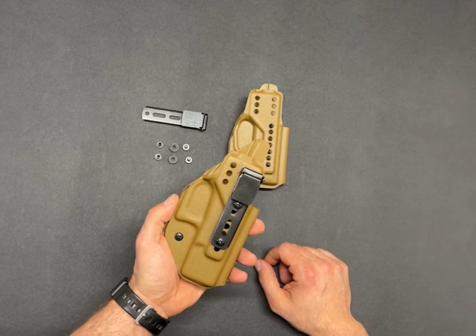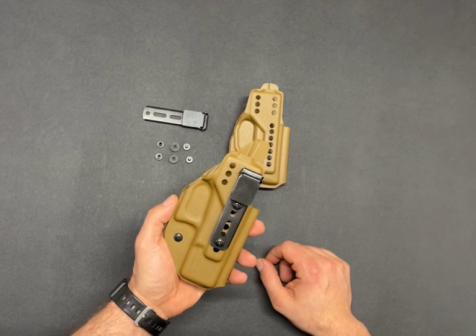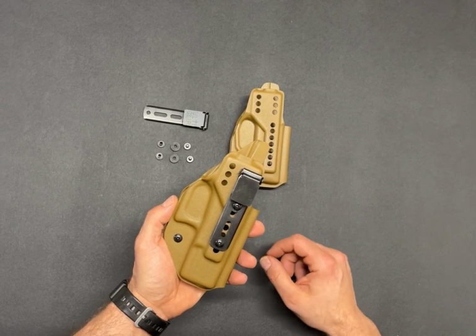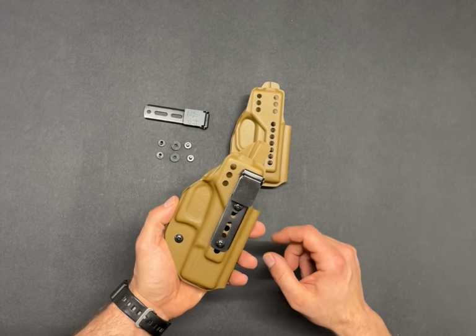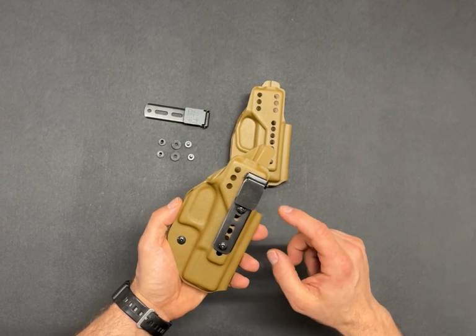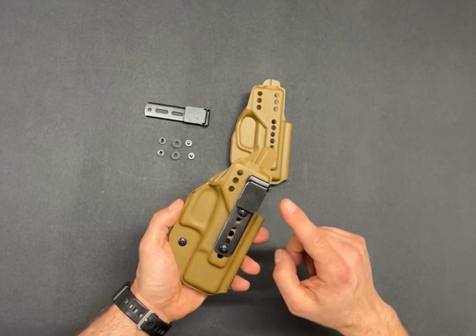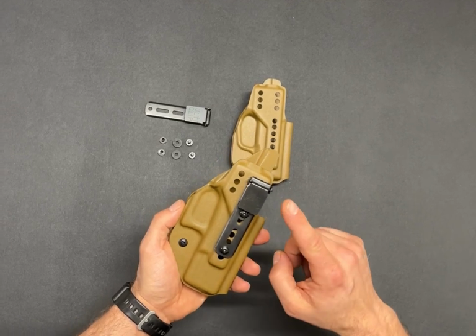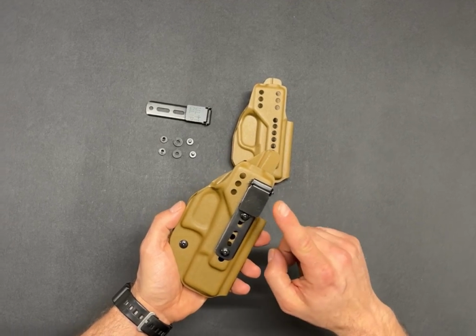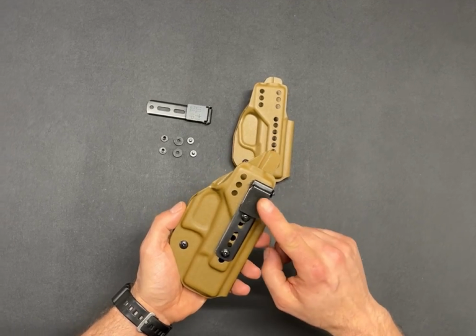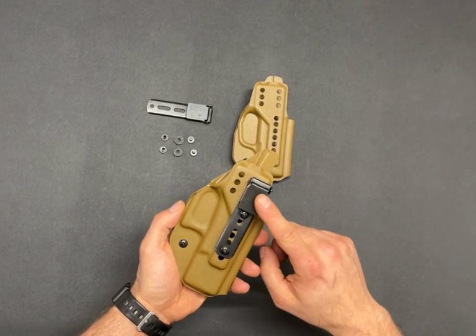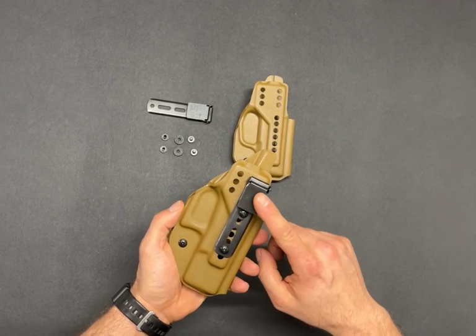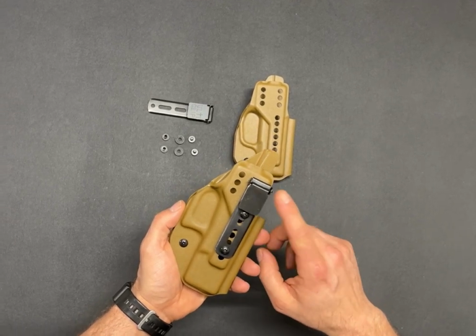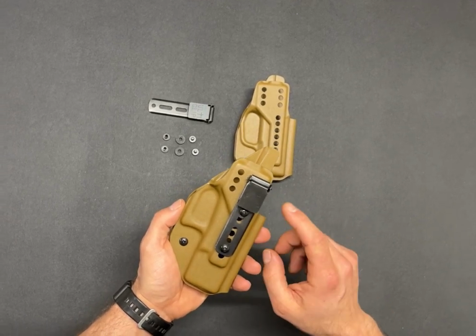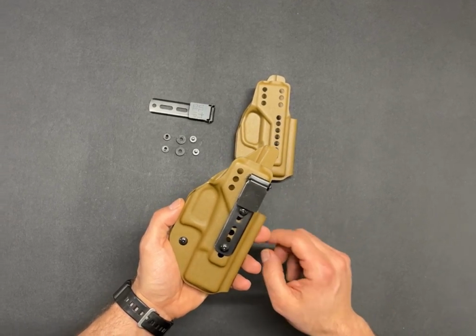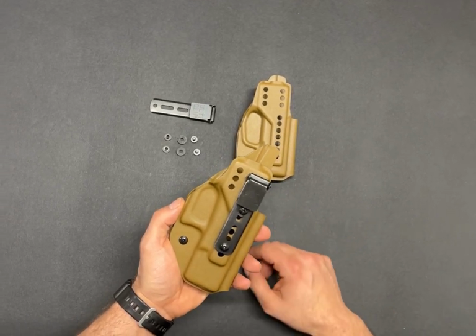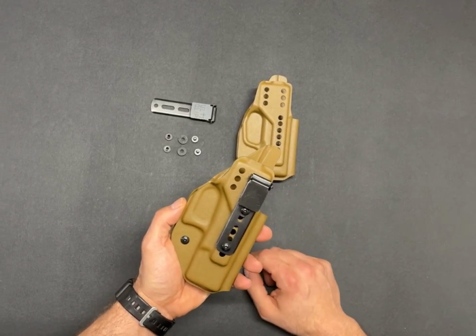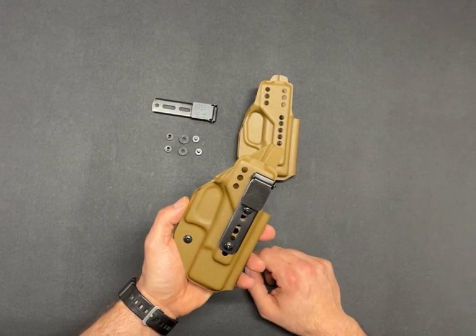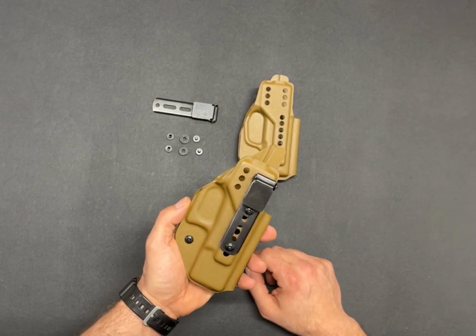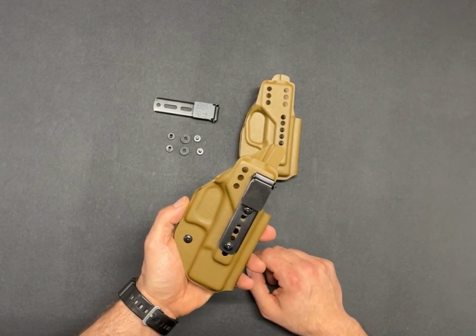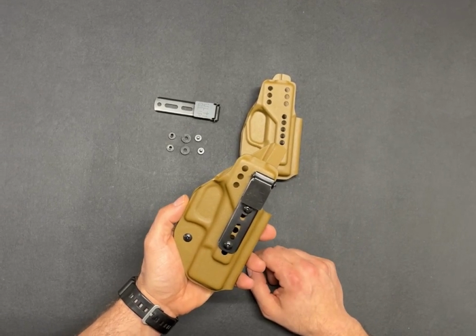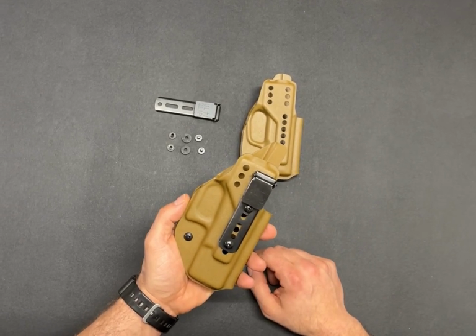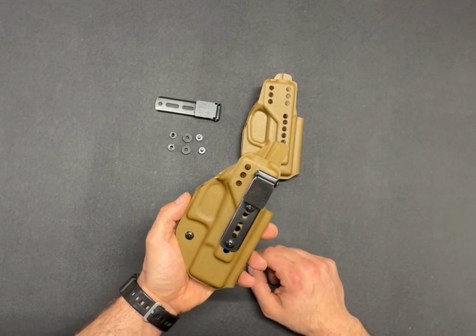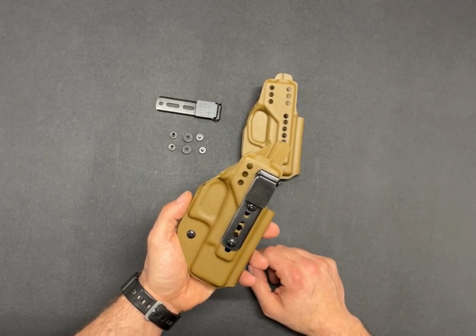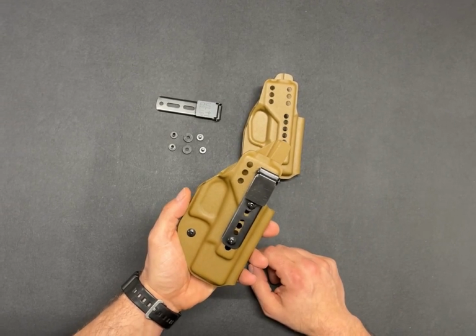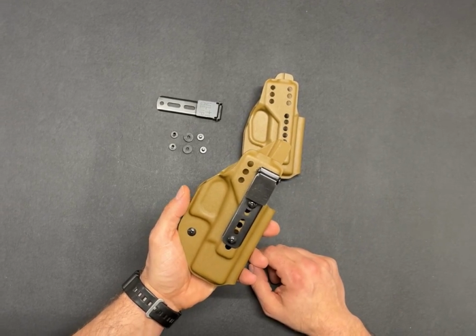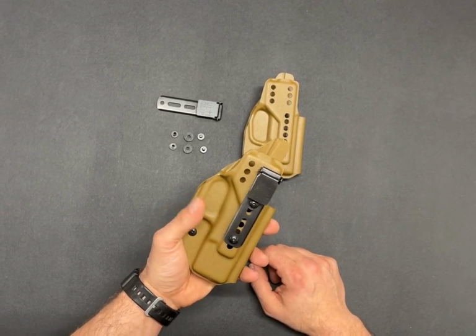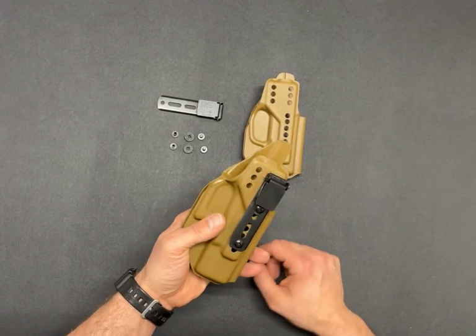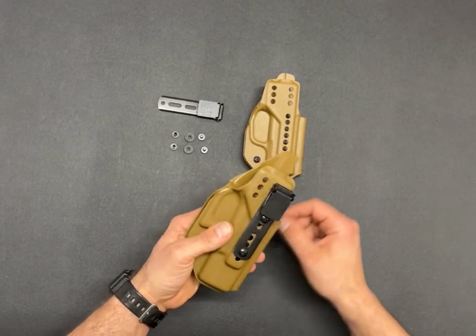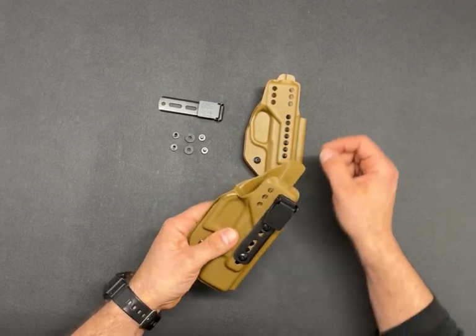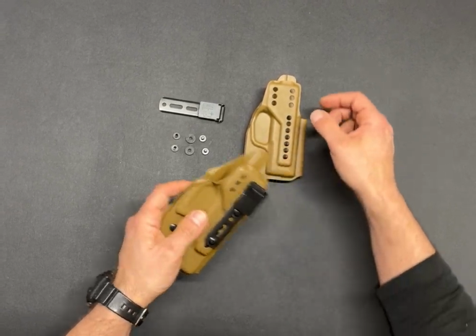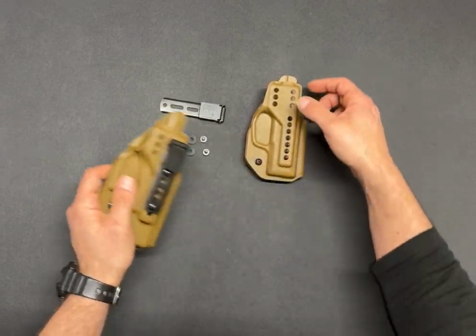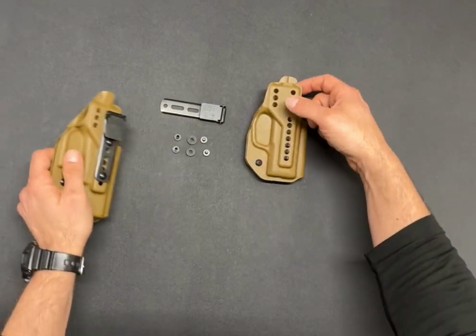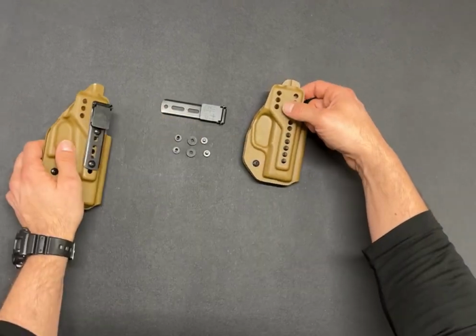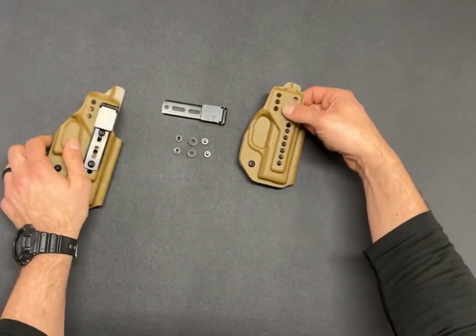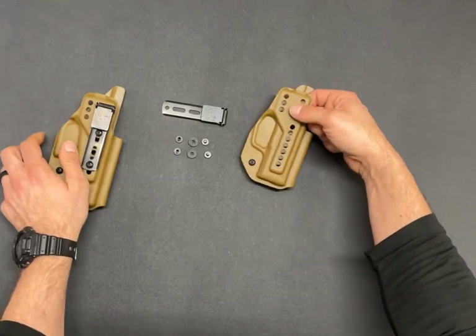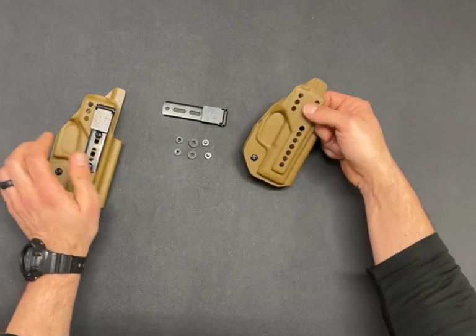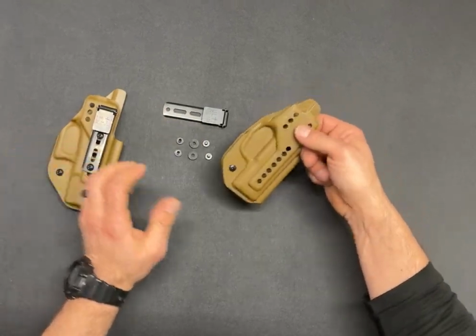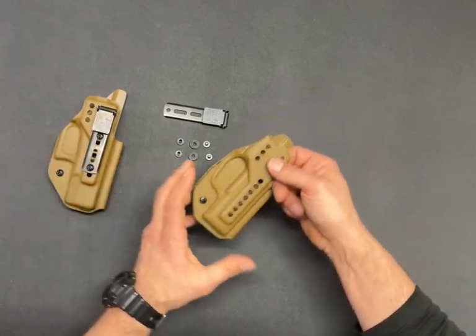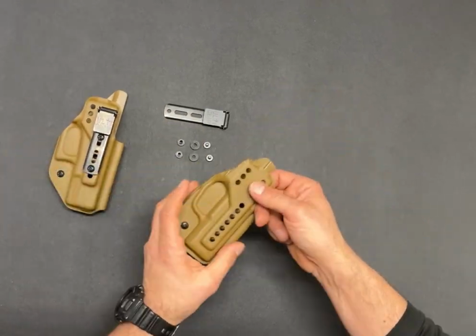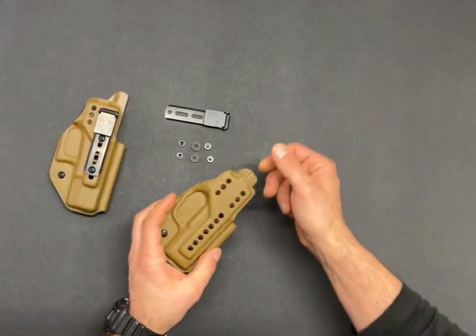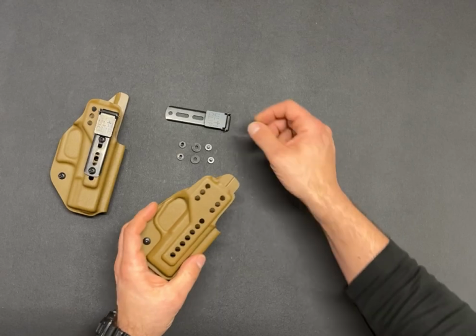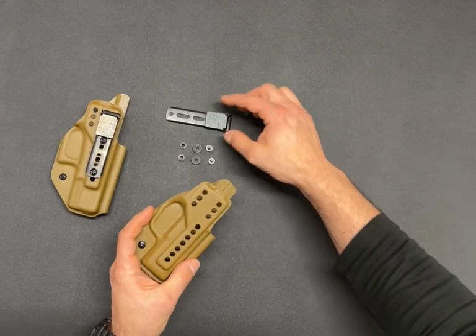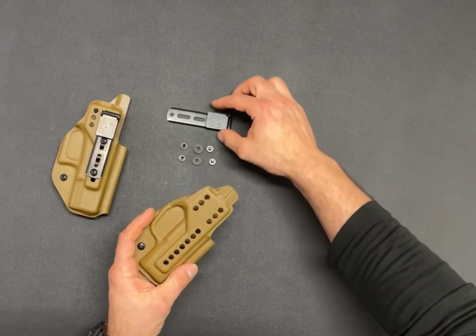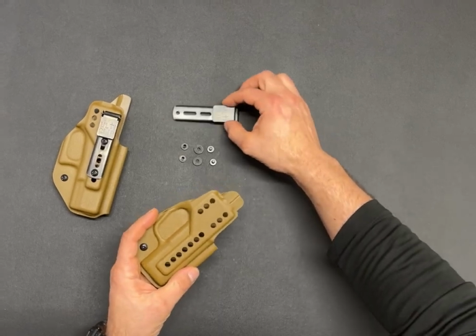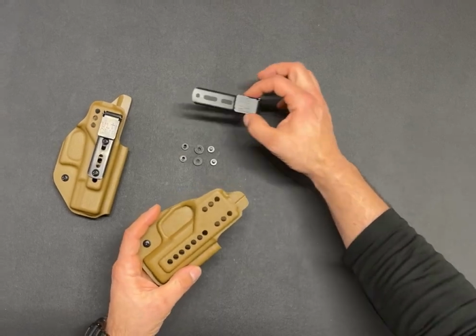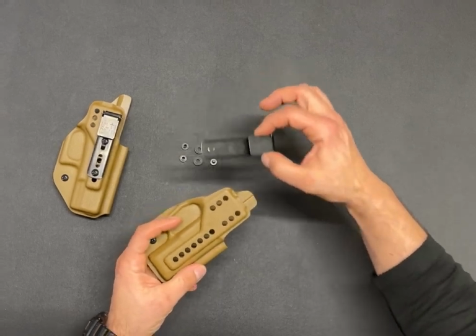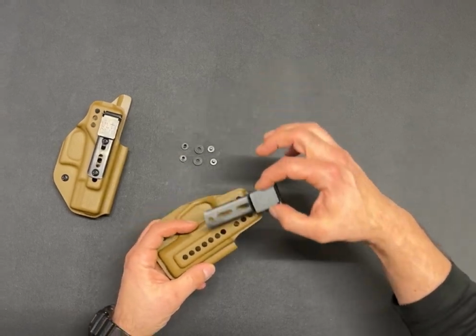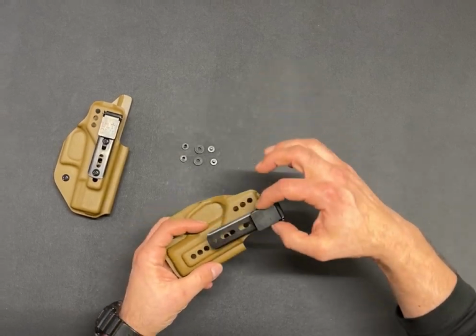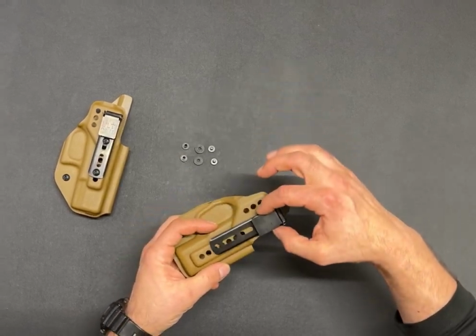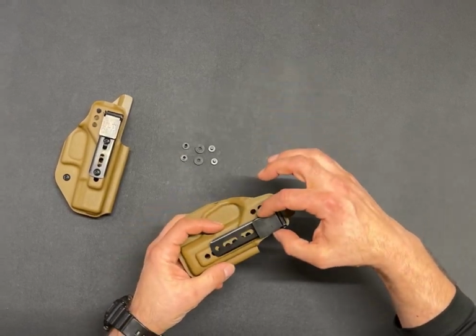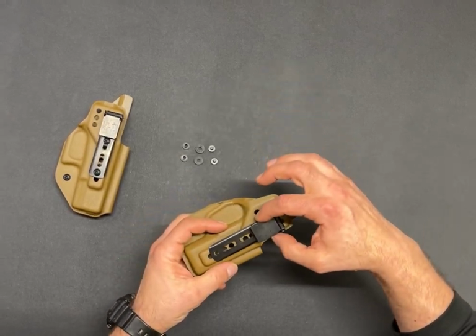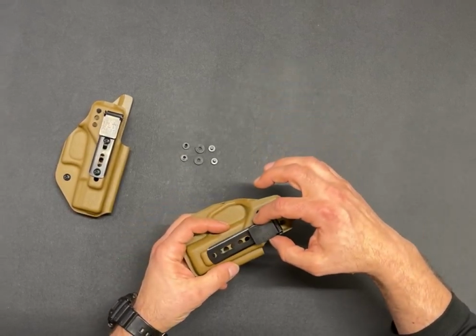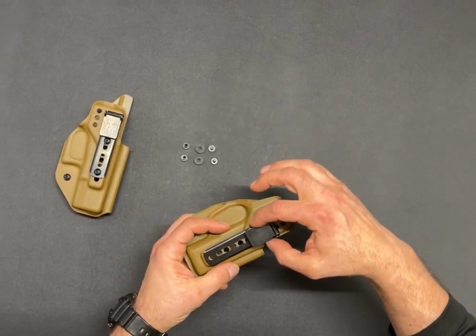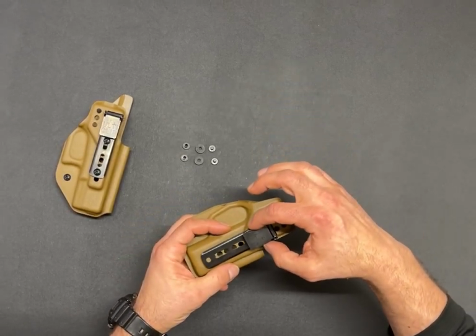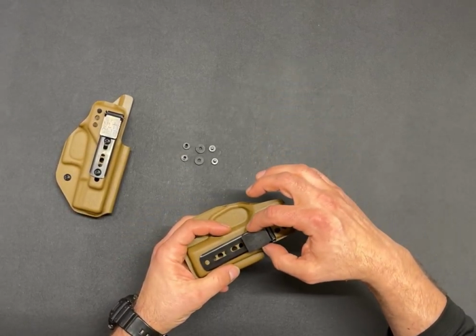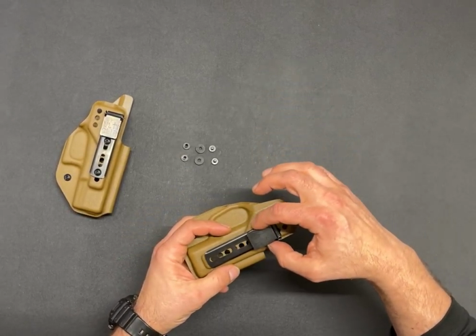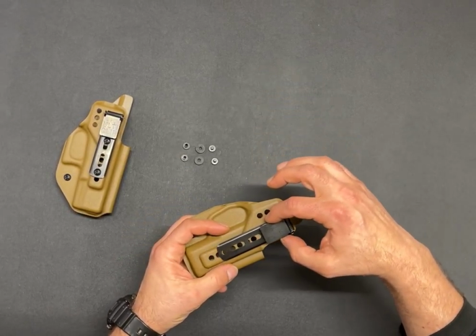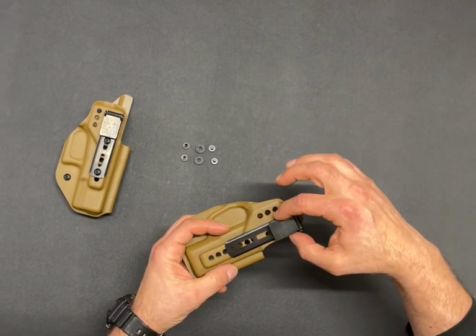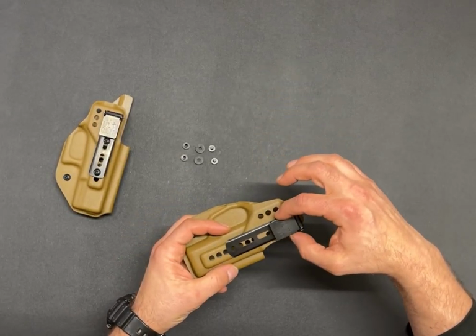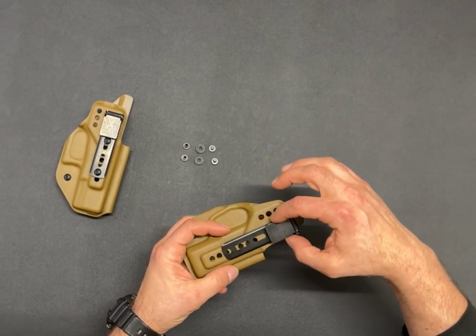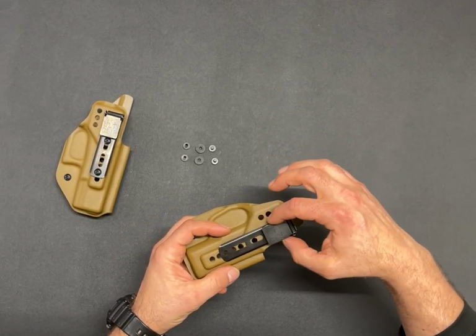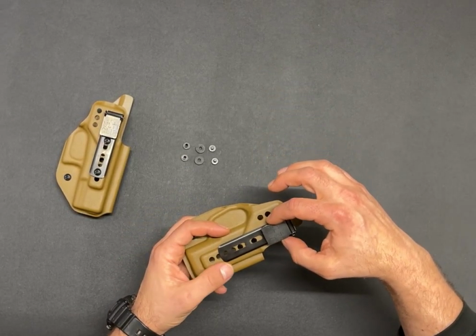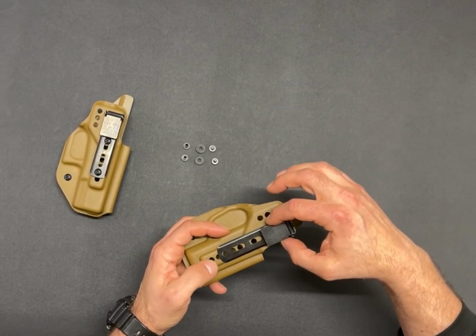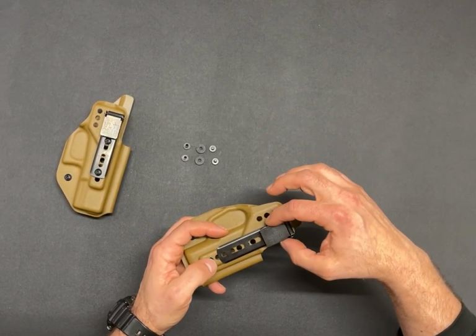Here's how you install the Ulti clip on your JX Tatchel holster. First thing you're gonna do is select your desired ride height.